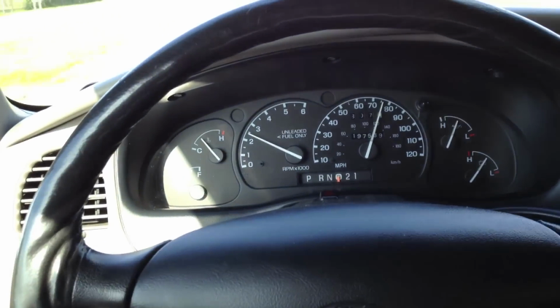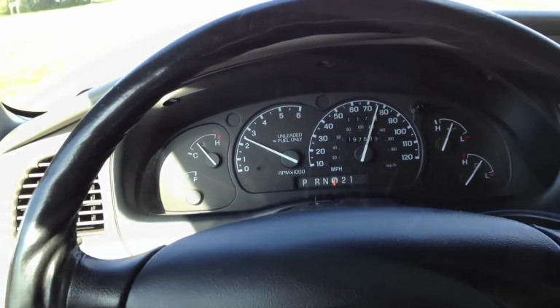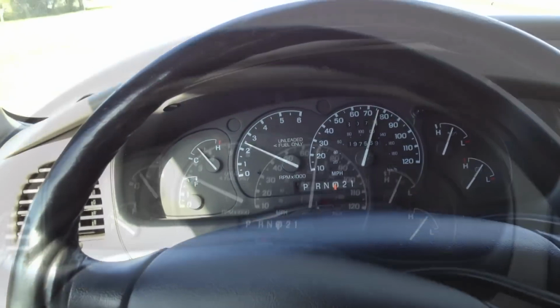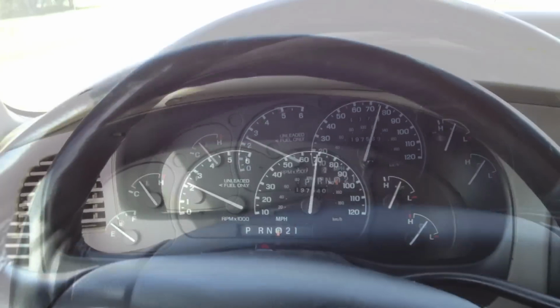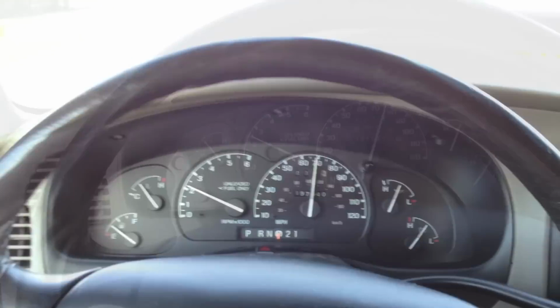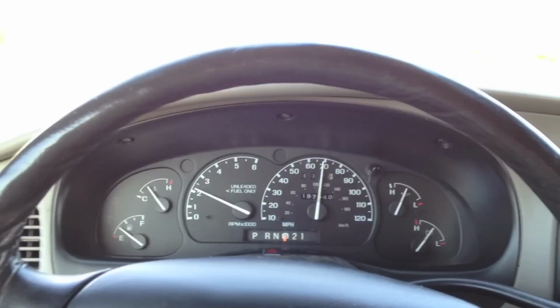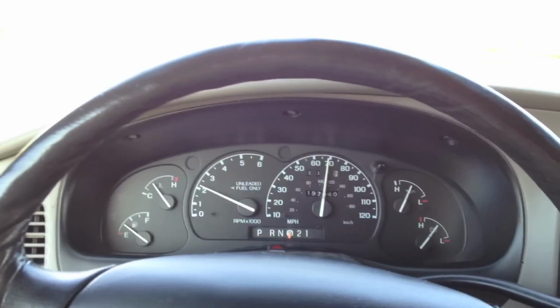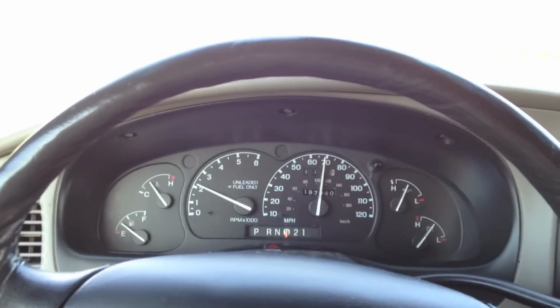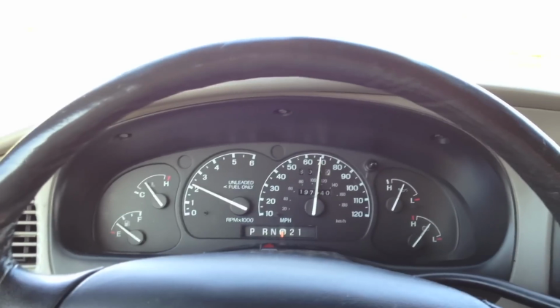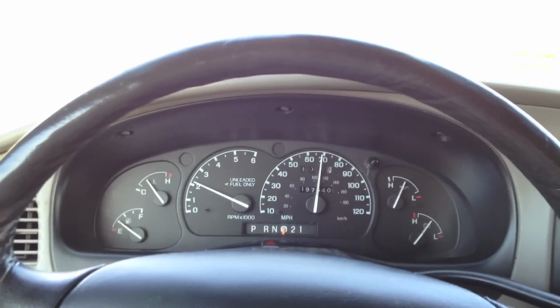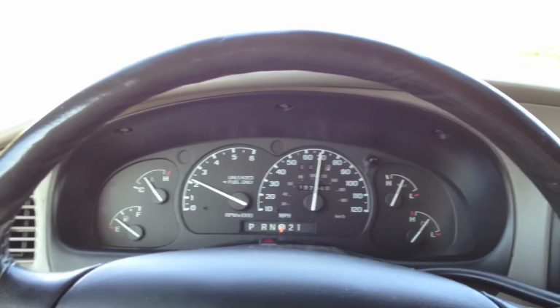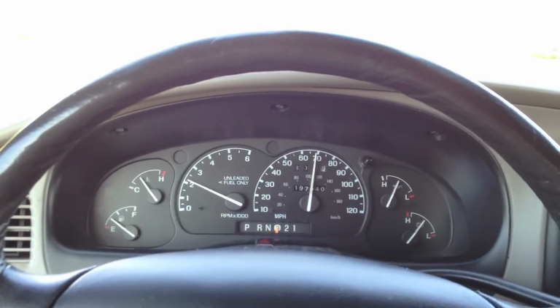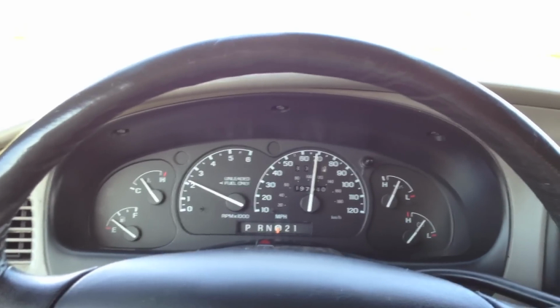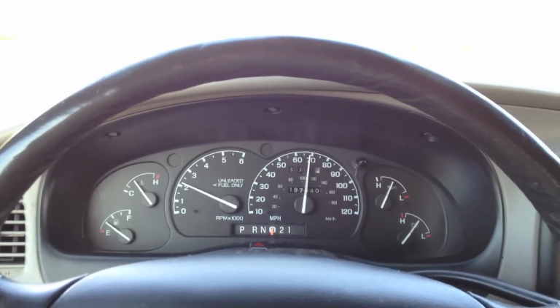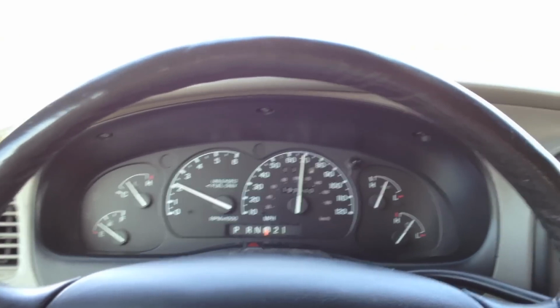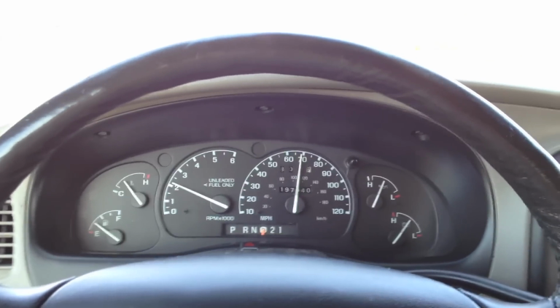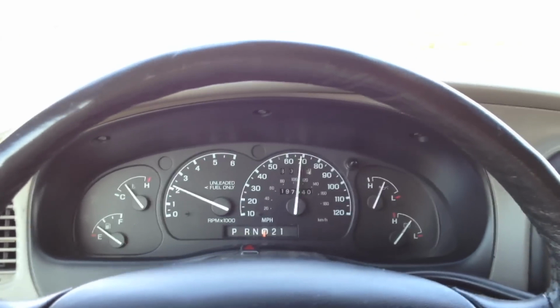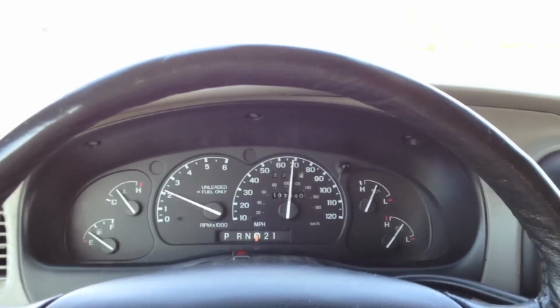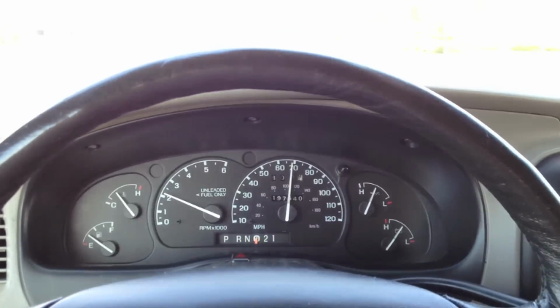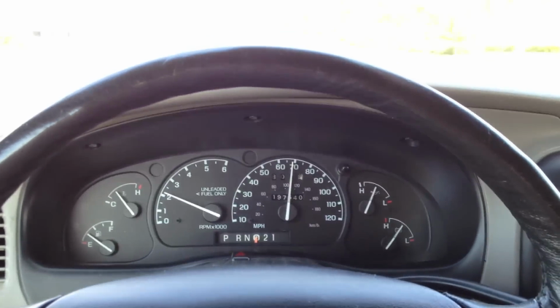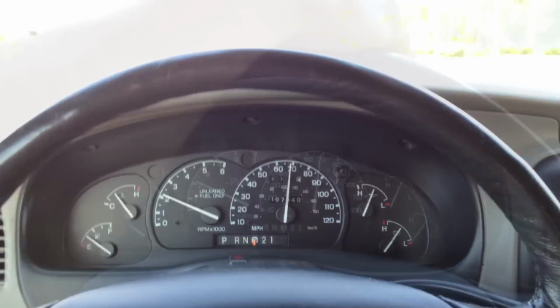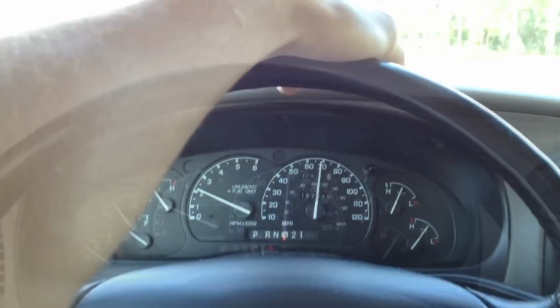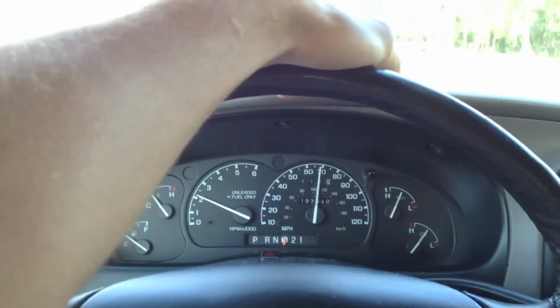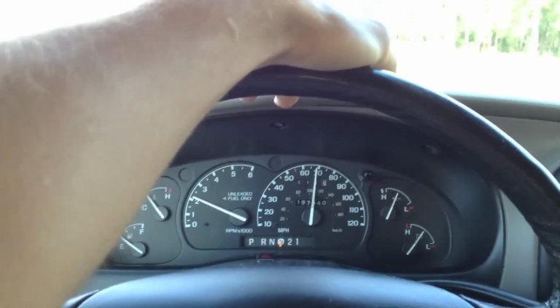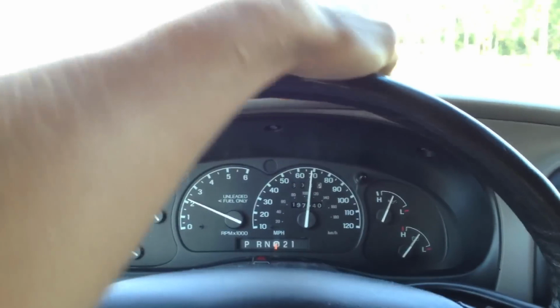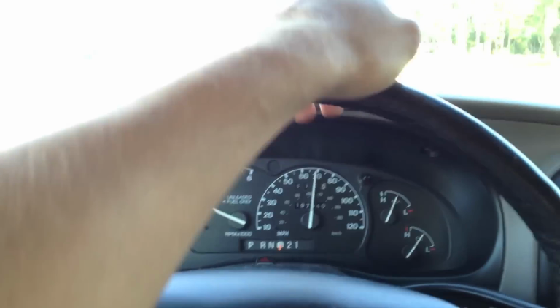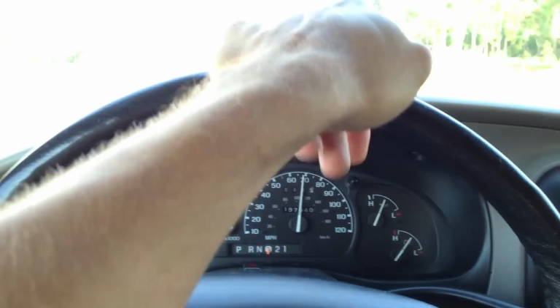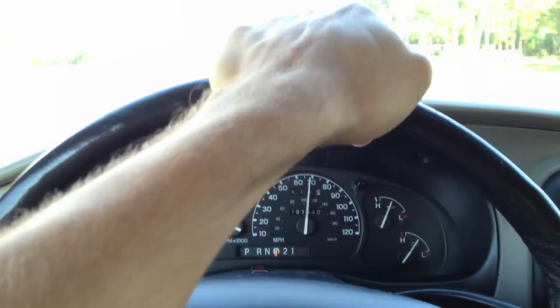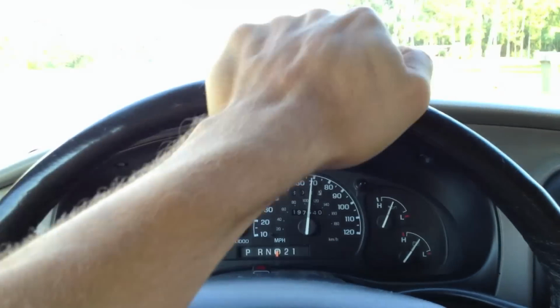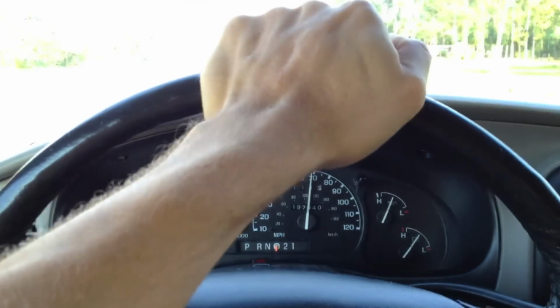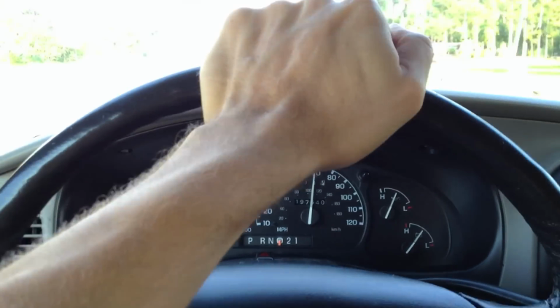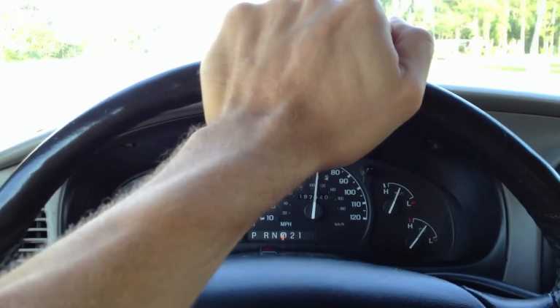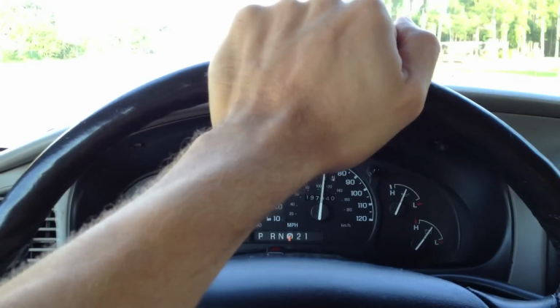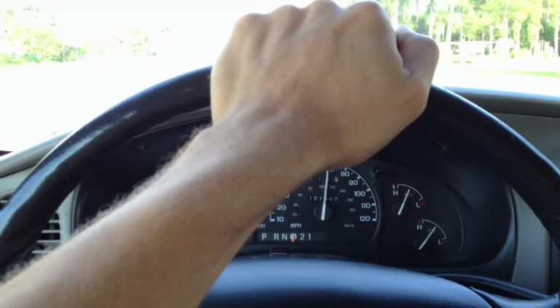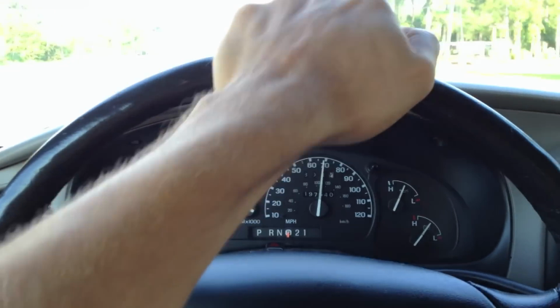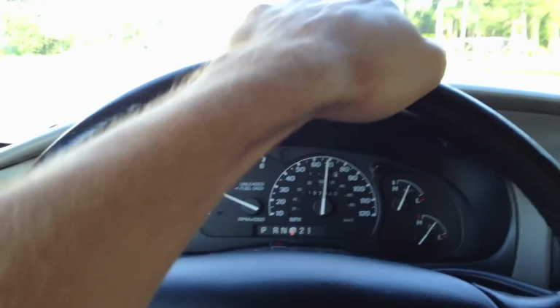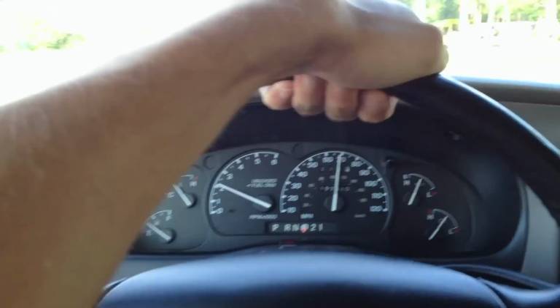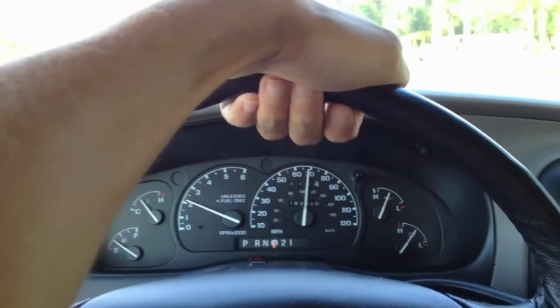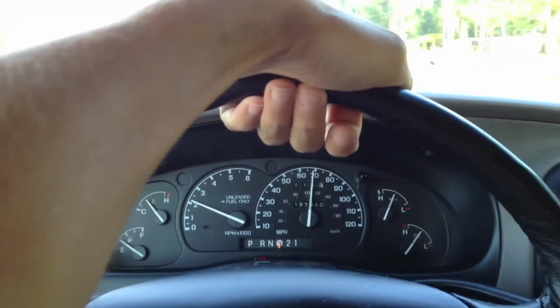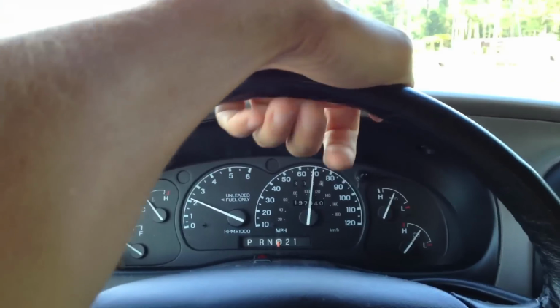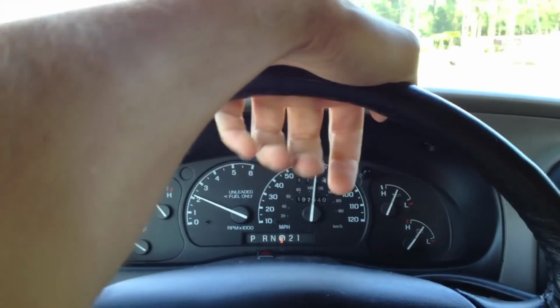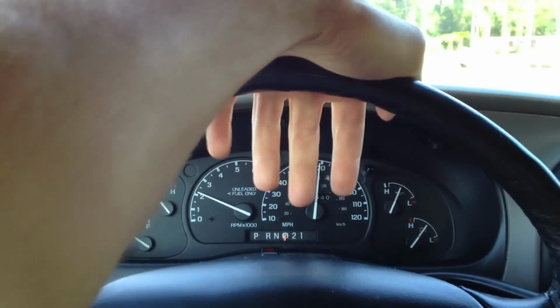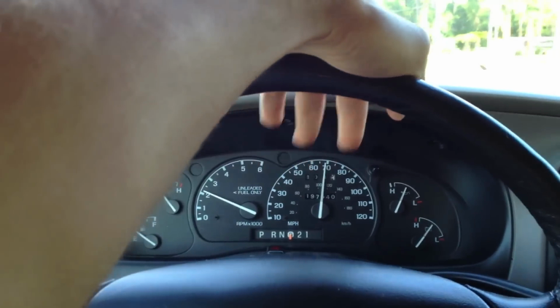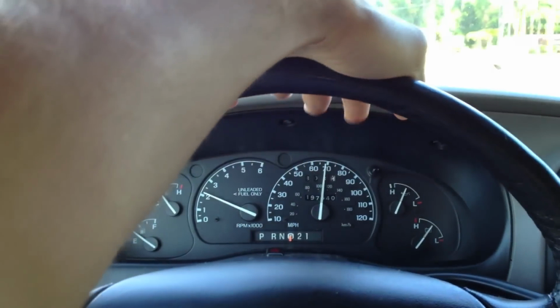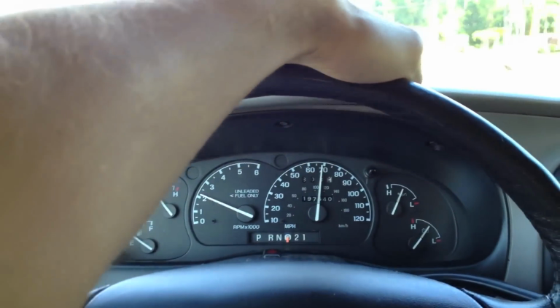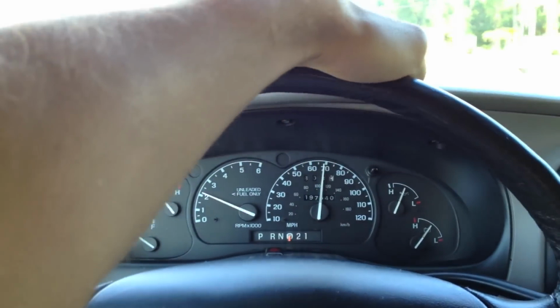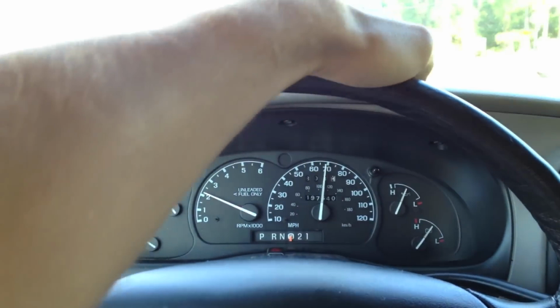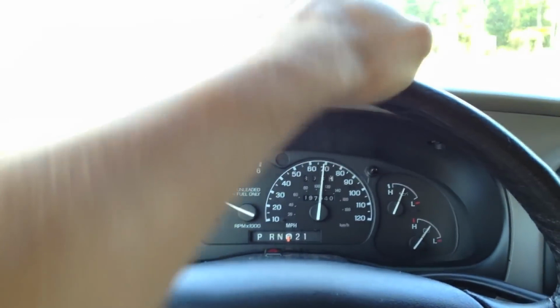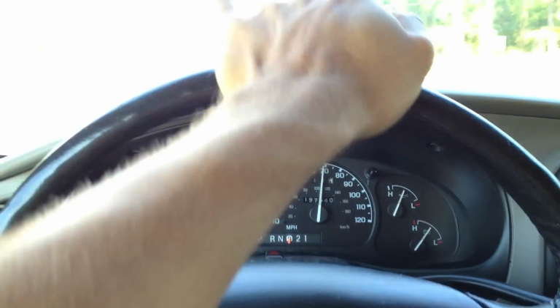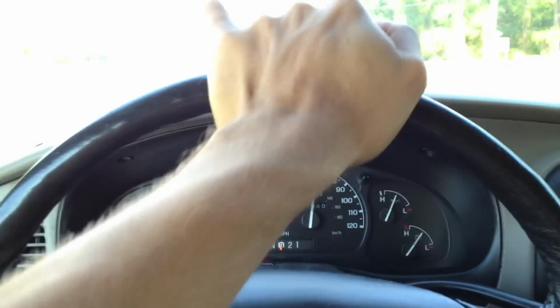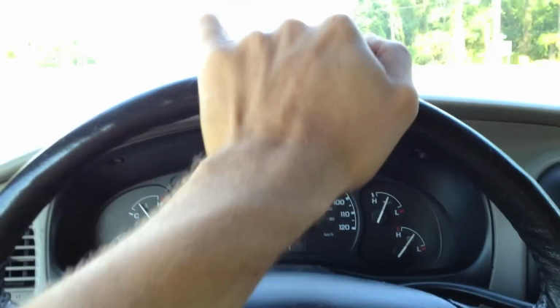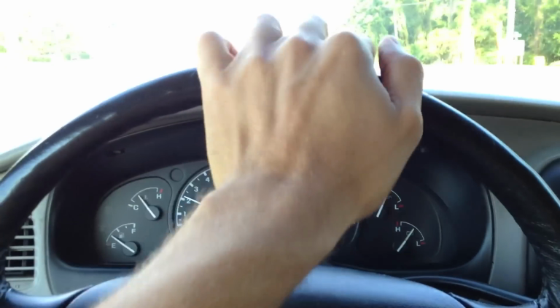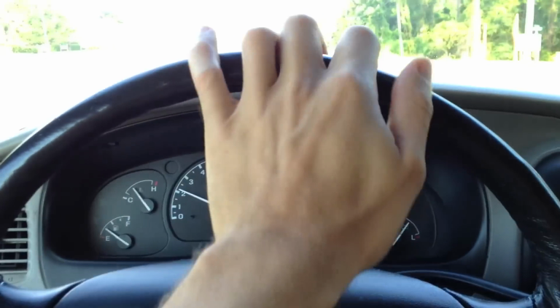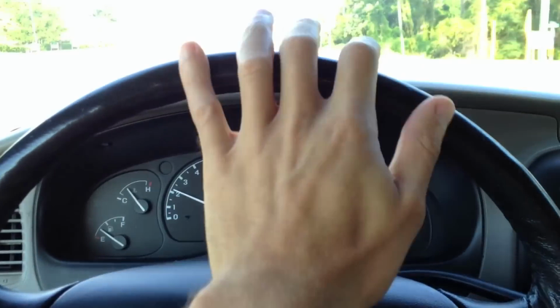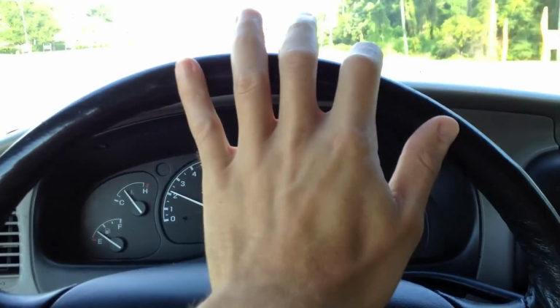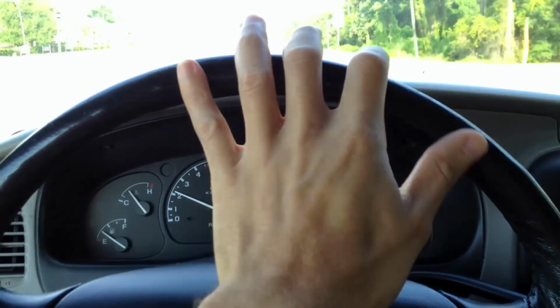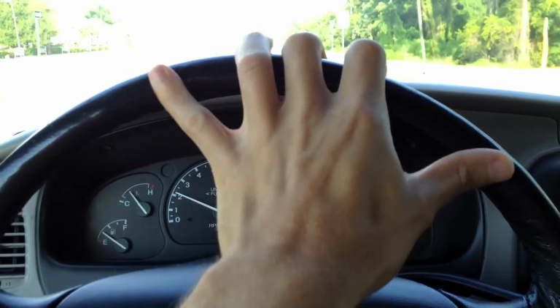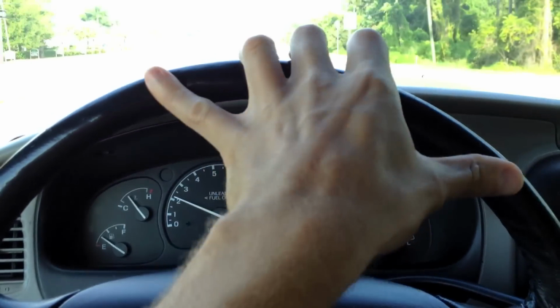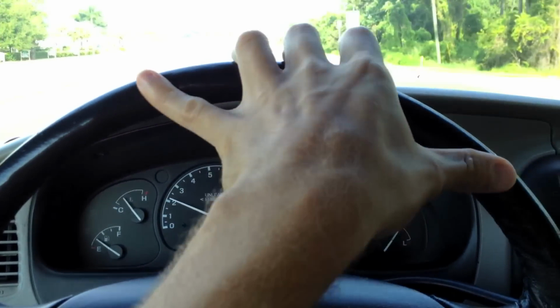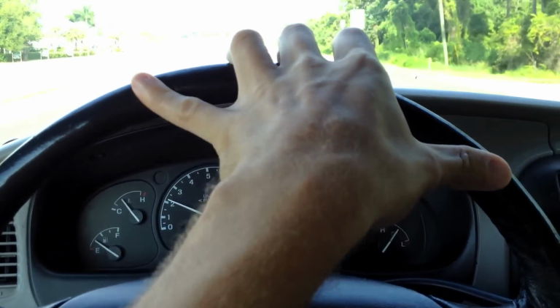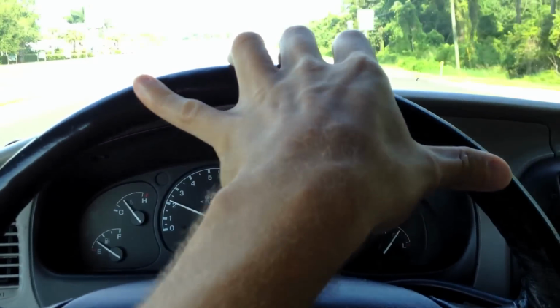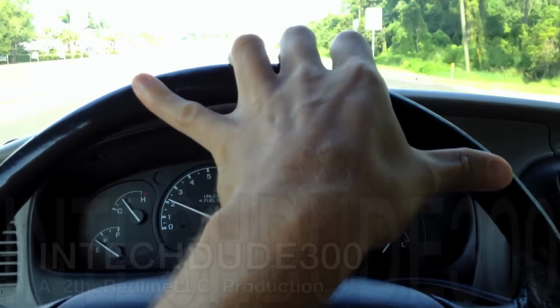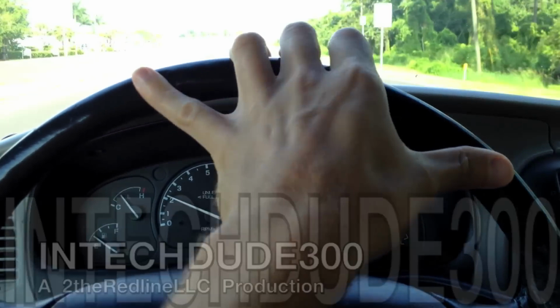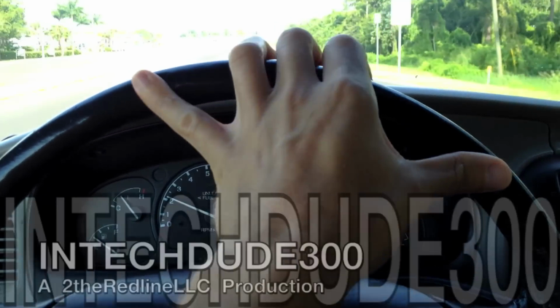So YouTube, I hope you guys enjoyed this updated tour of our 1996 Ford Explorer XLT V8.